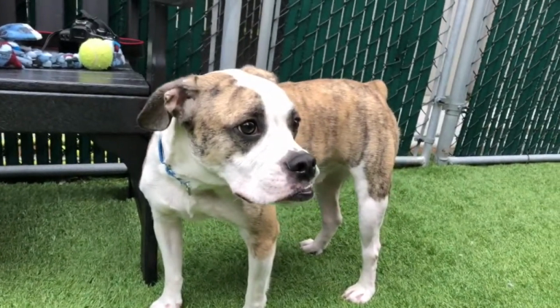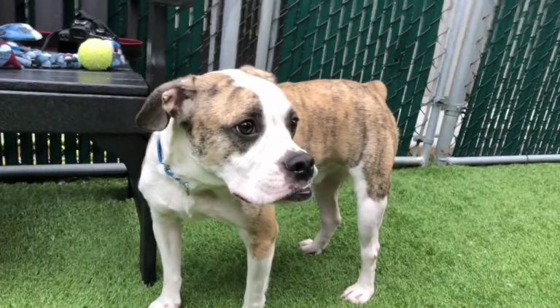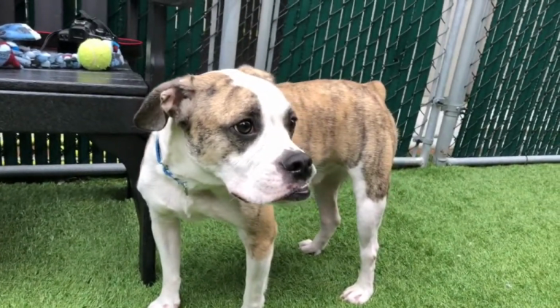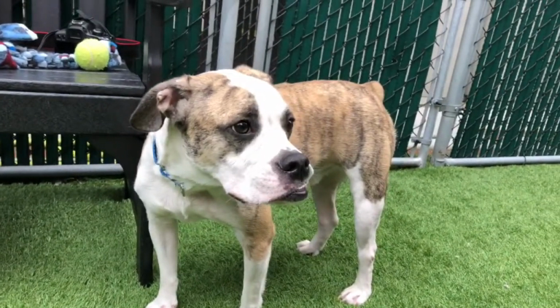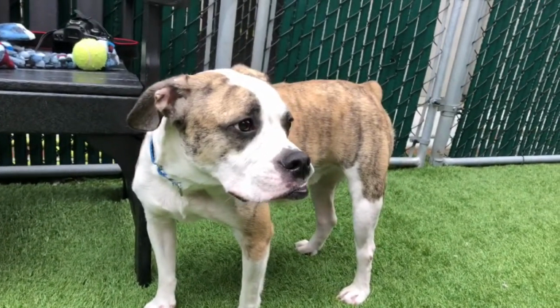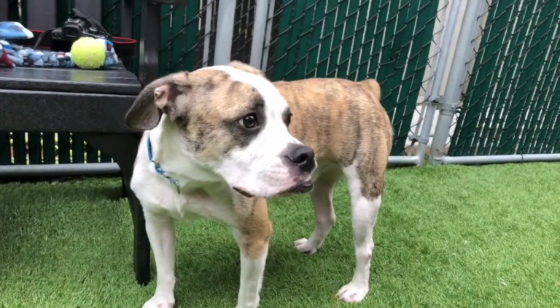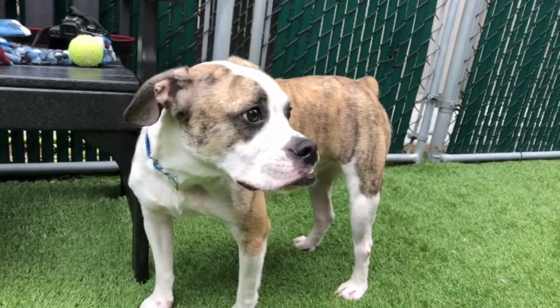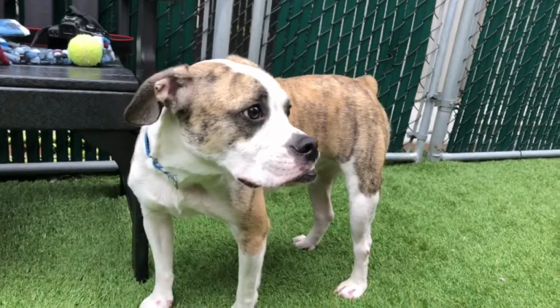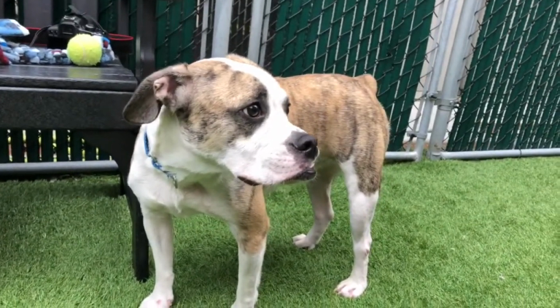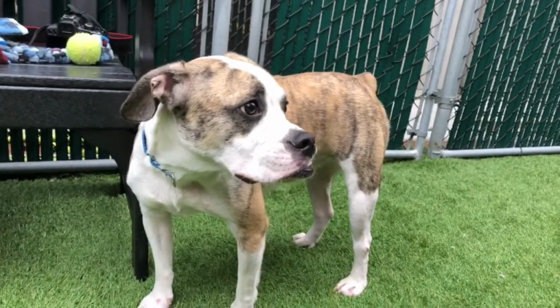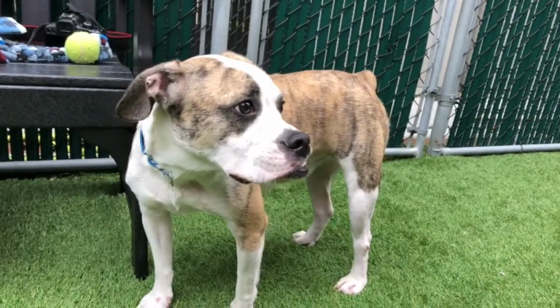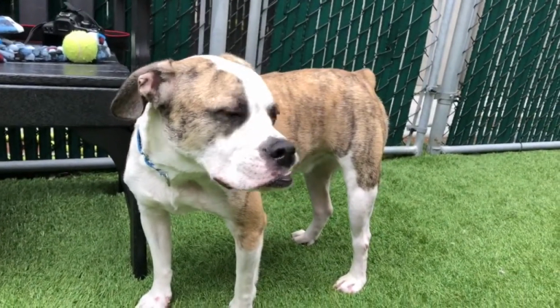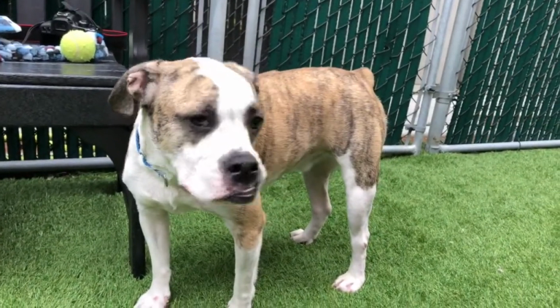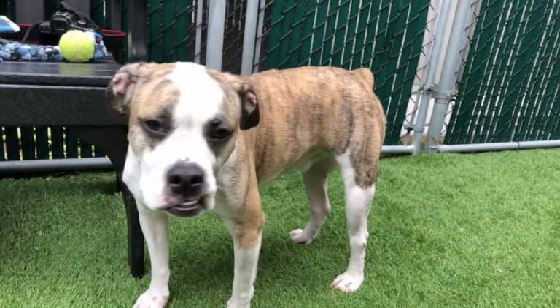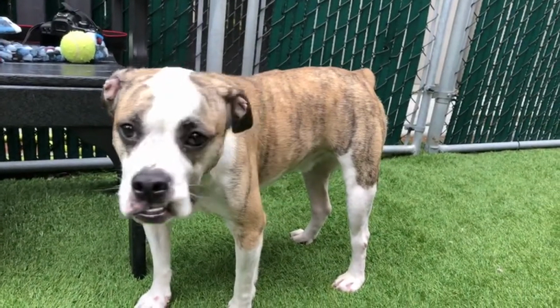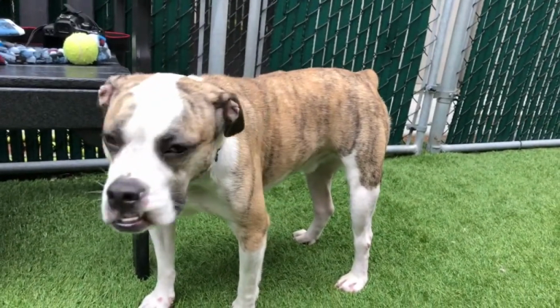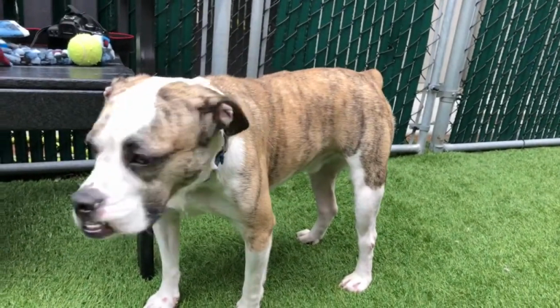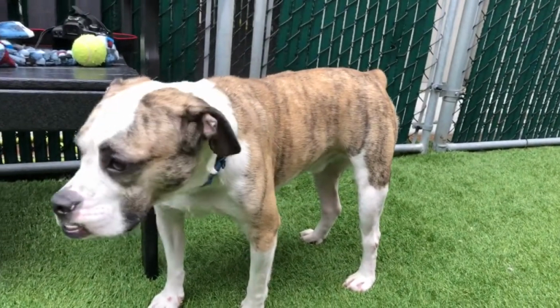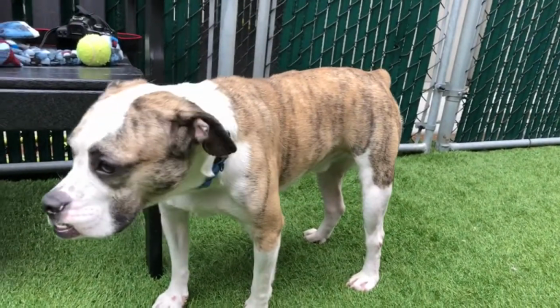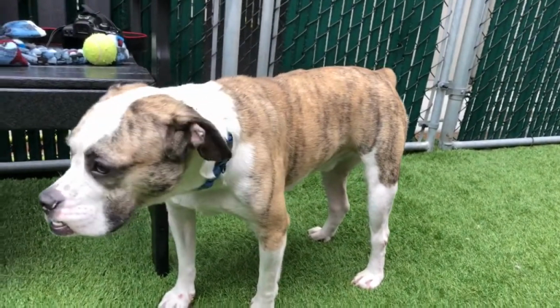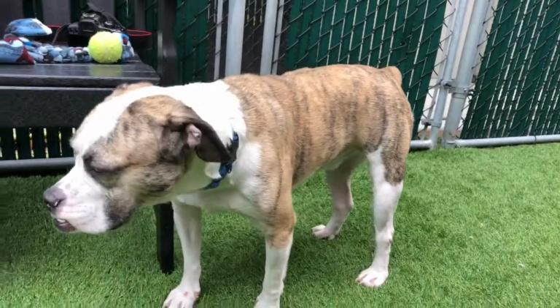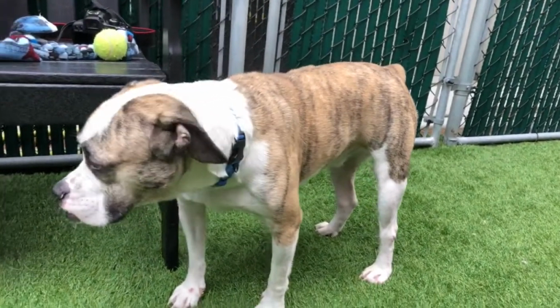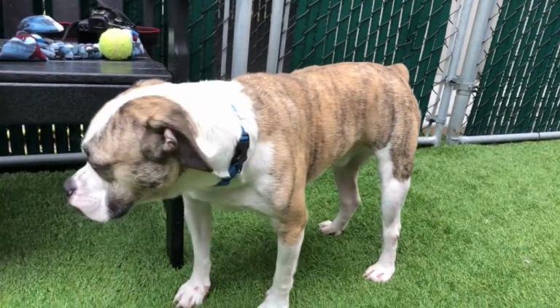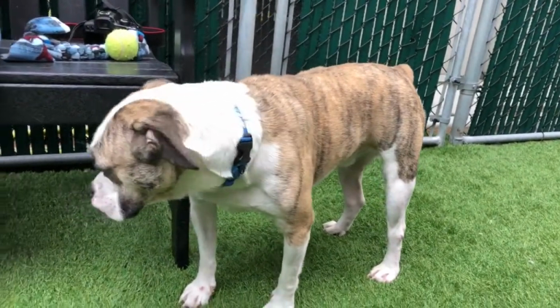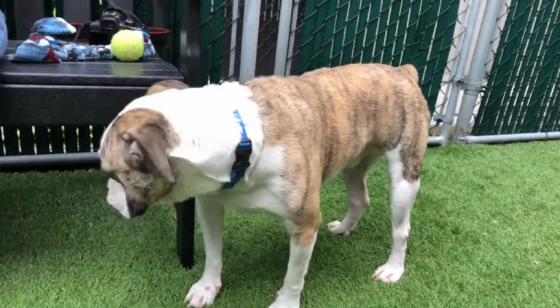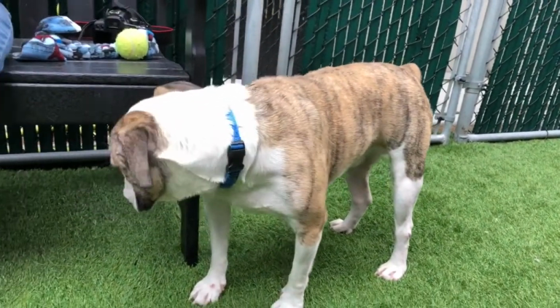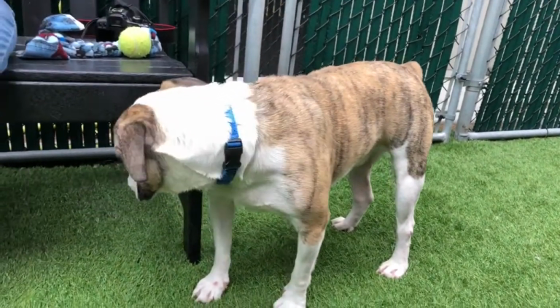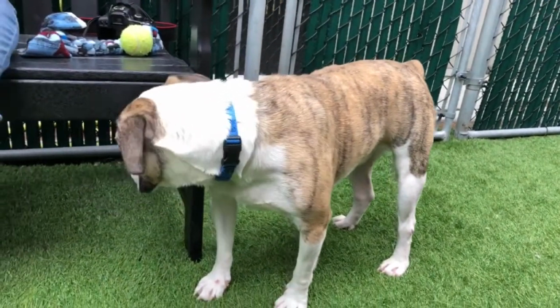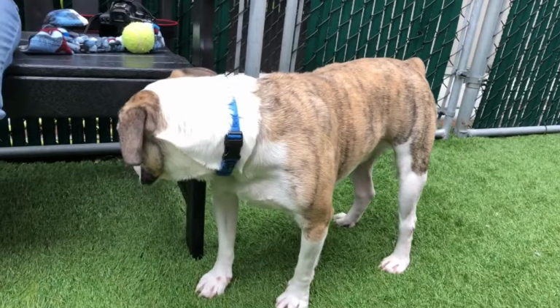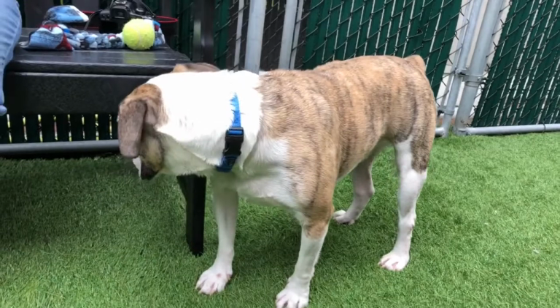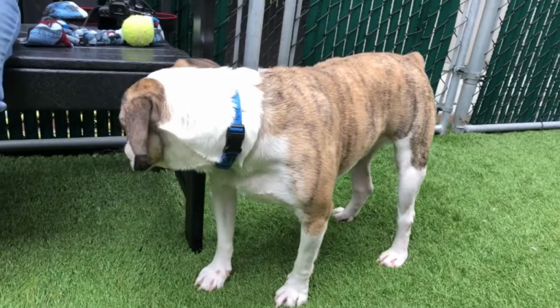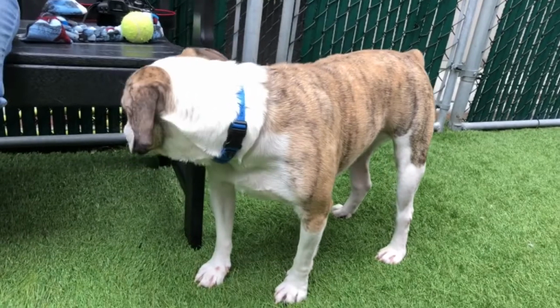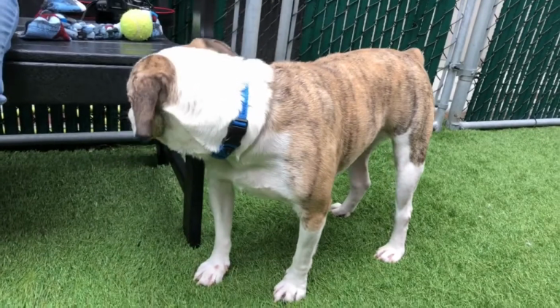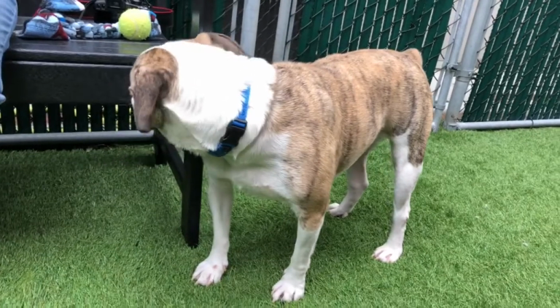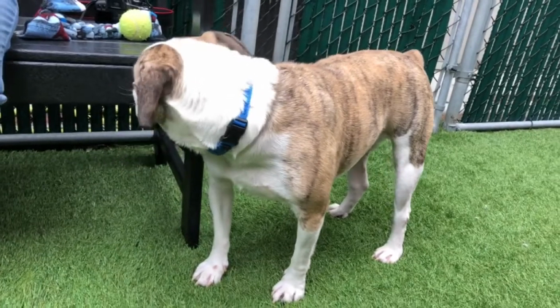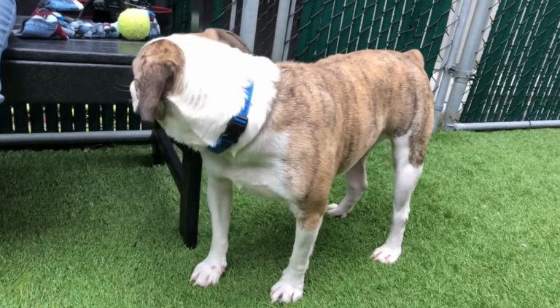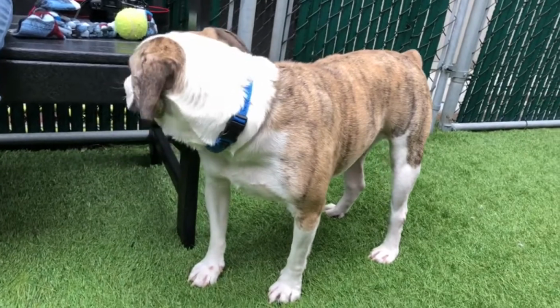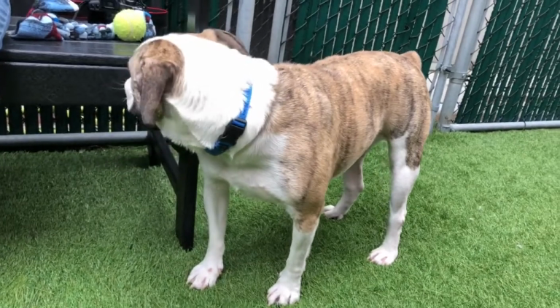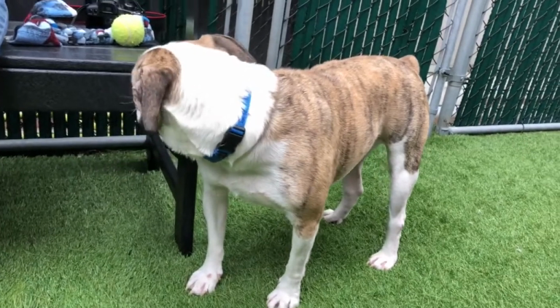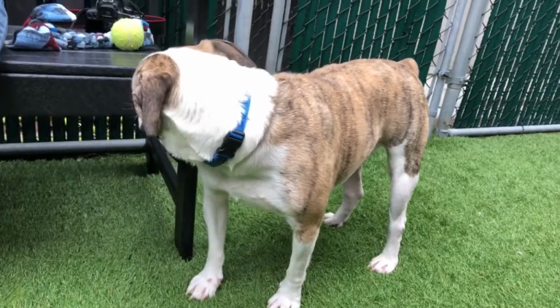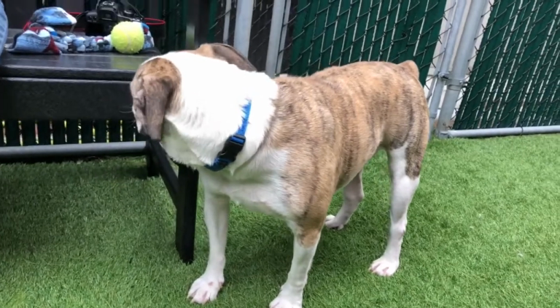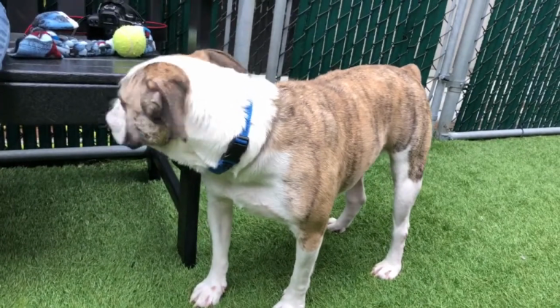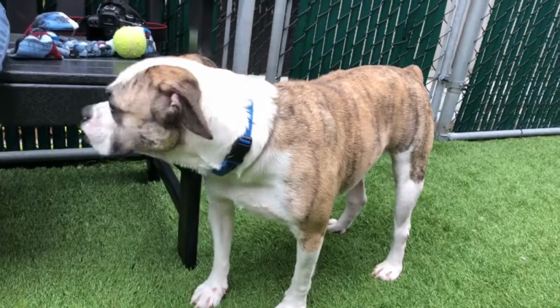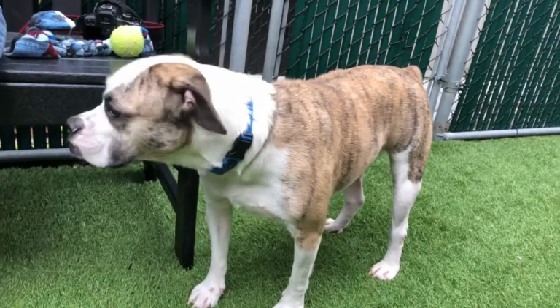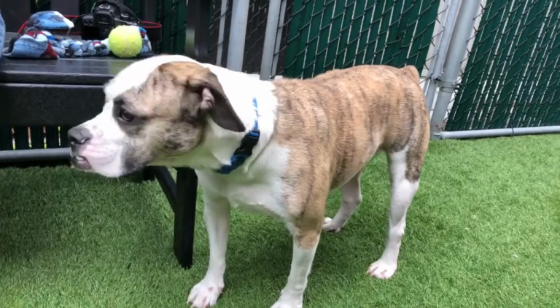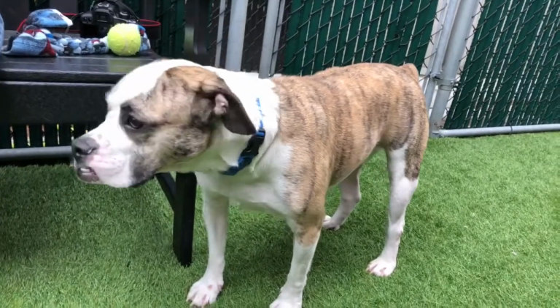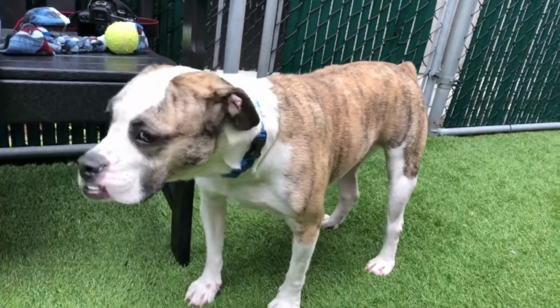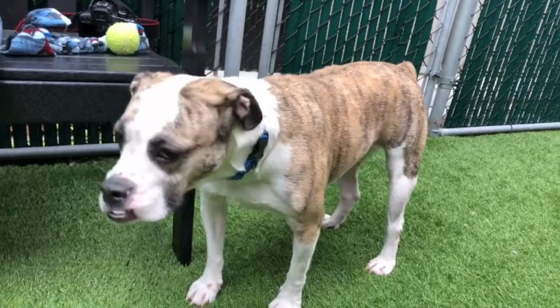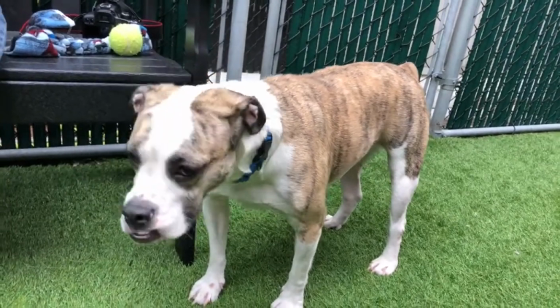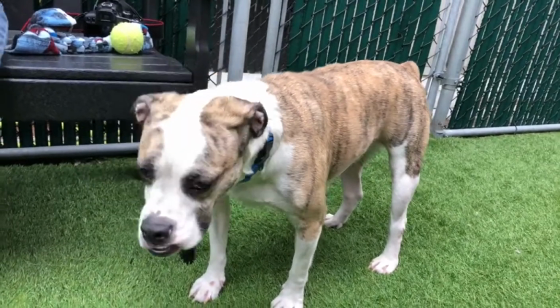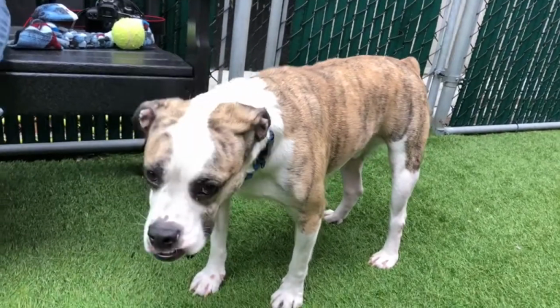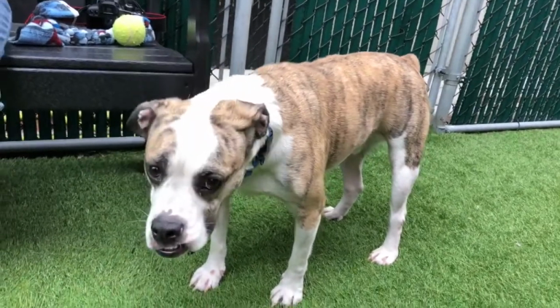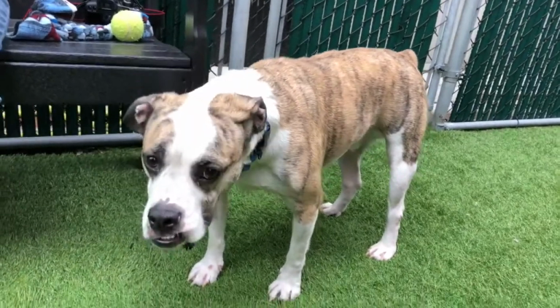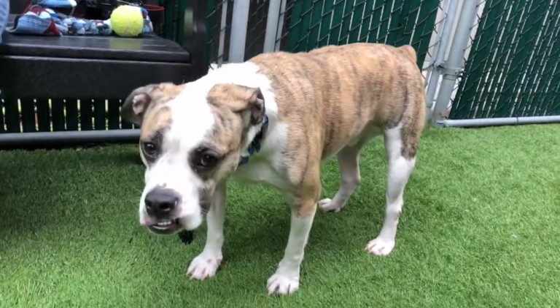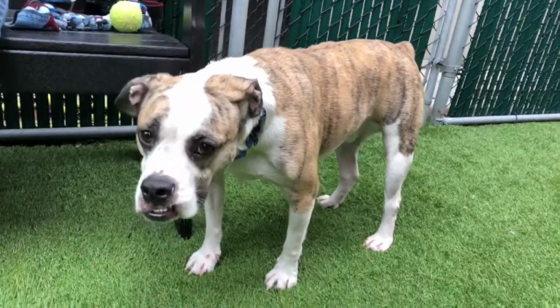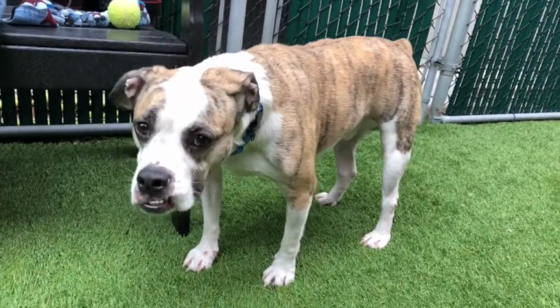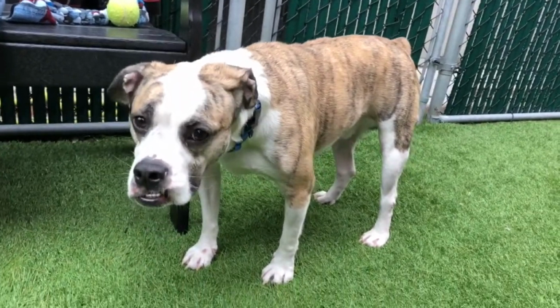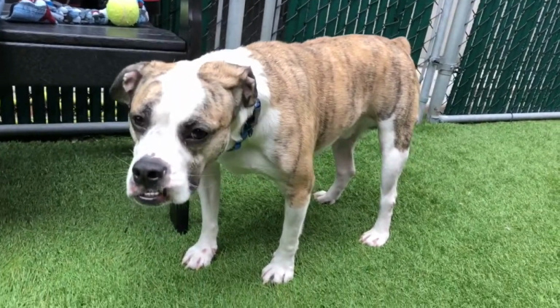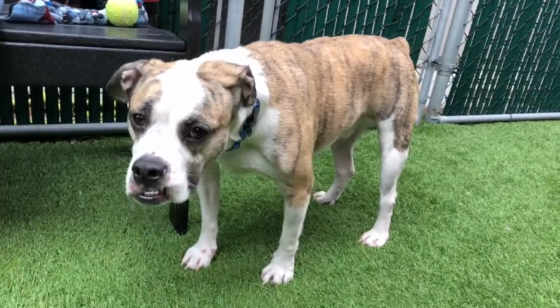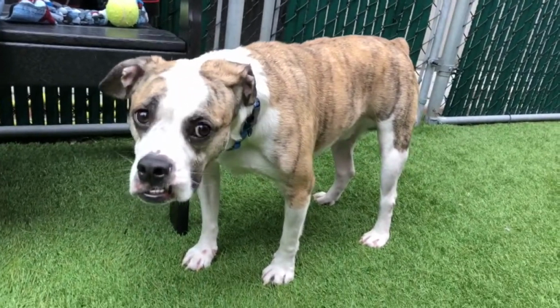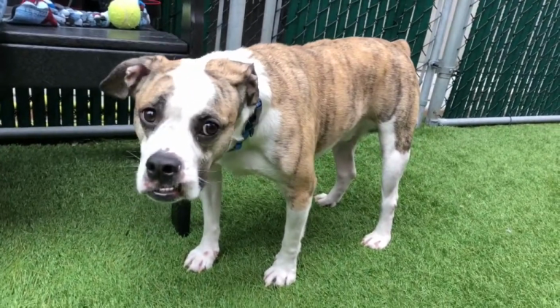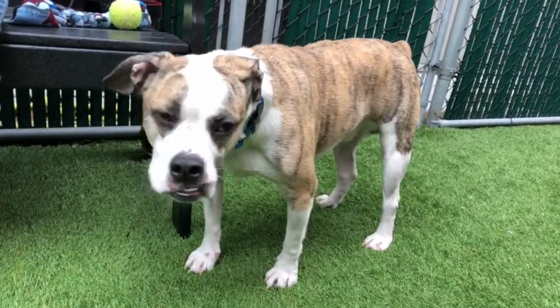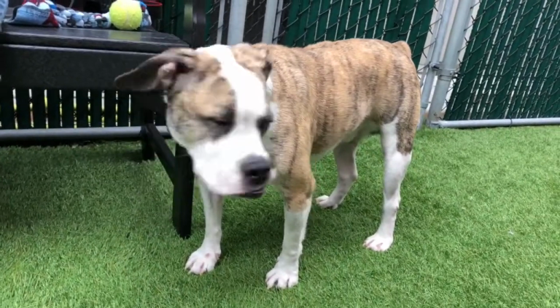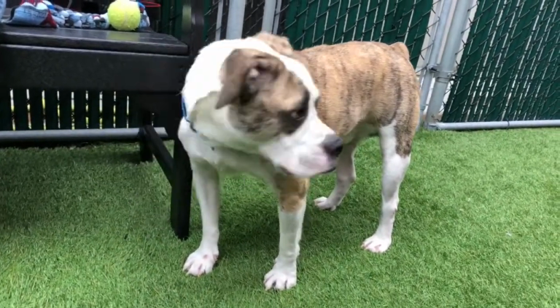He's a pretty nice walker. He does appear to be housebroken to us — he went right away. This kennel is clean.